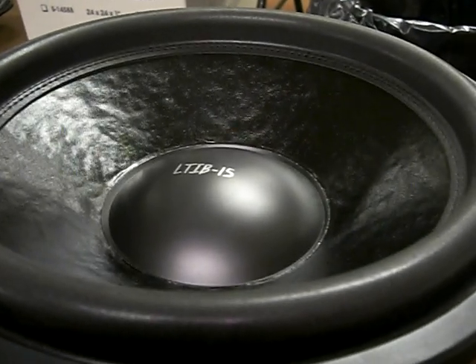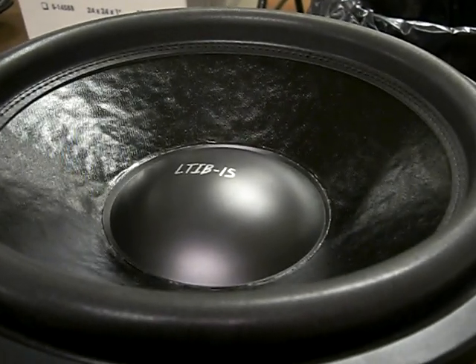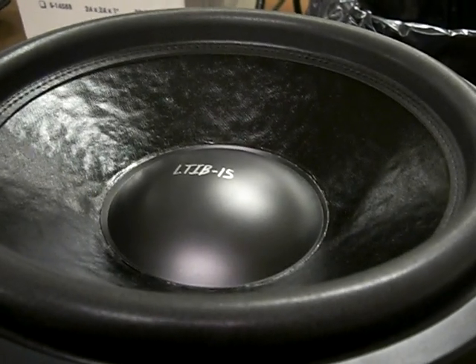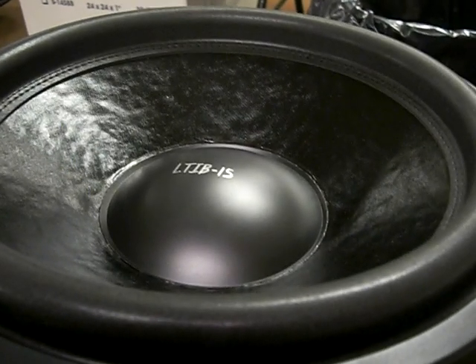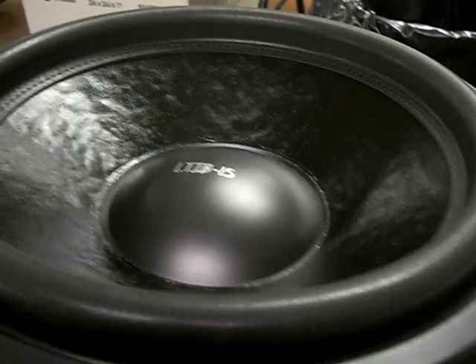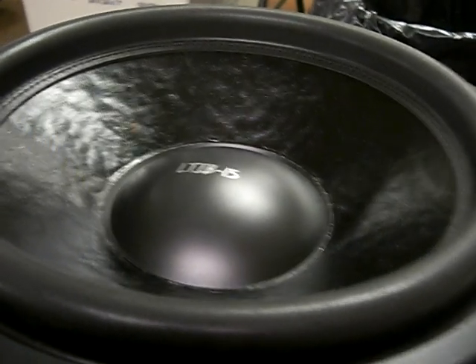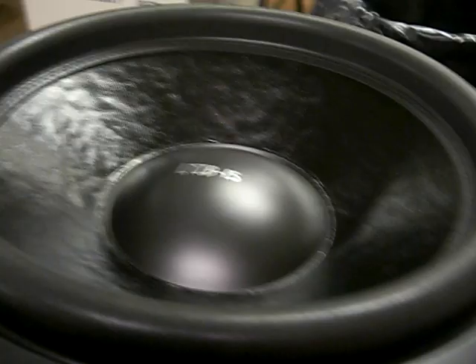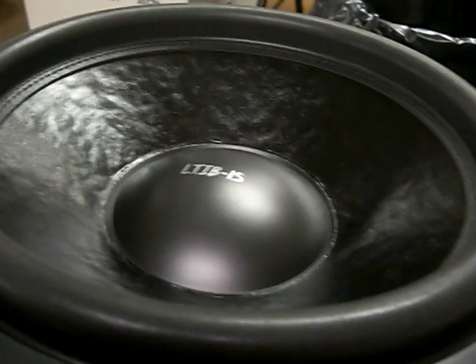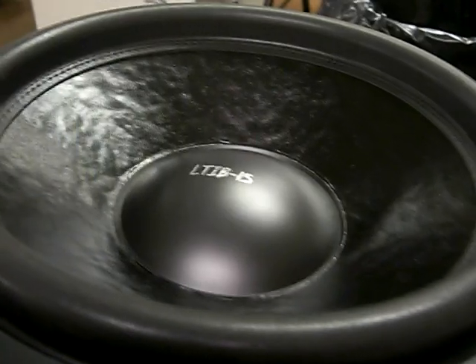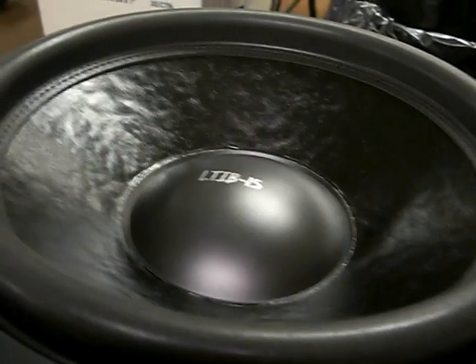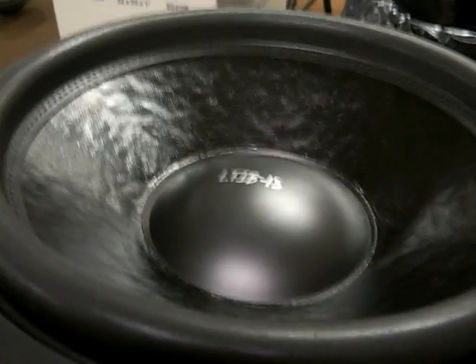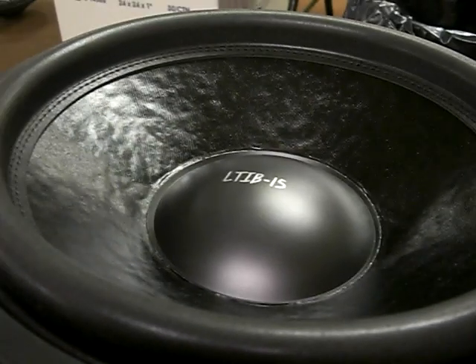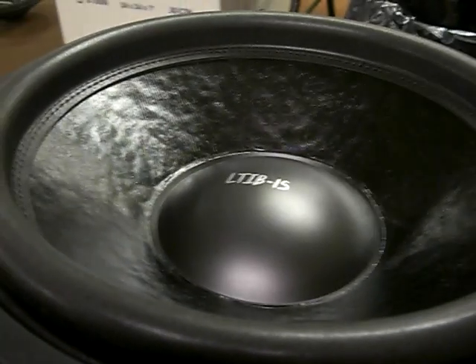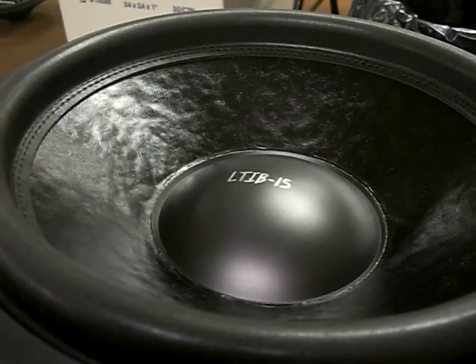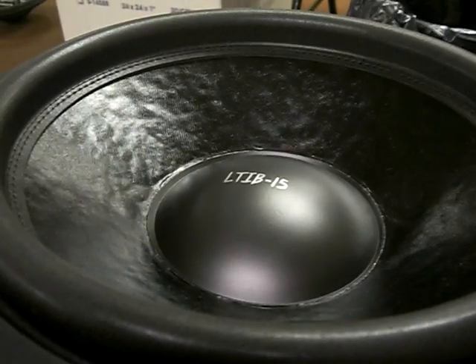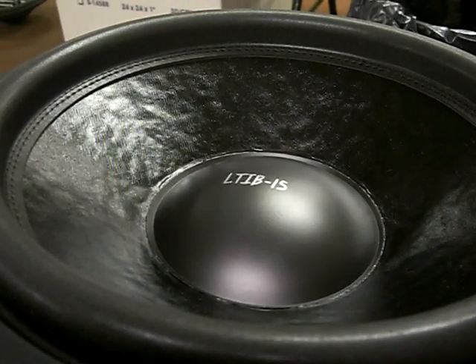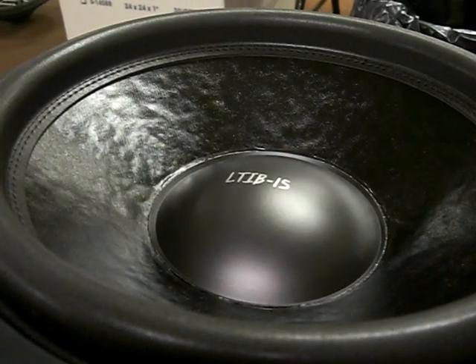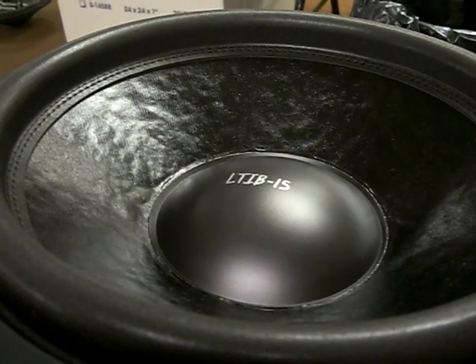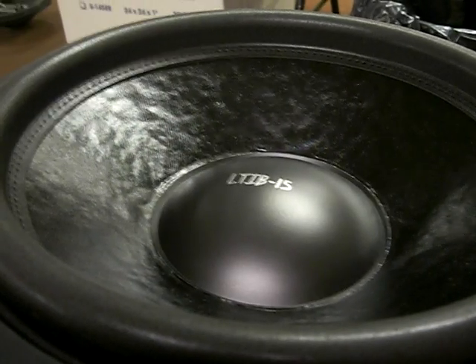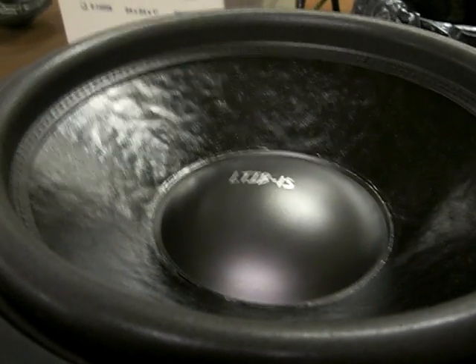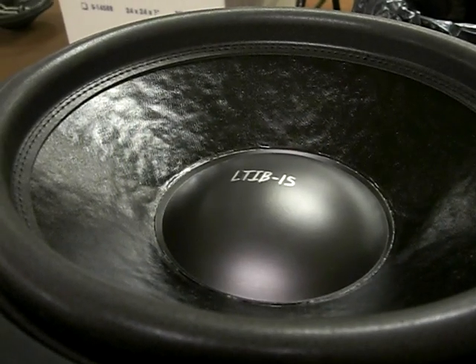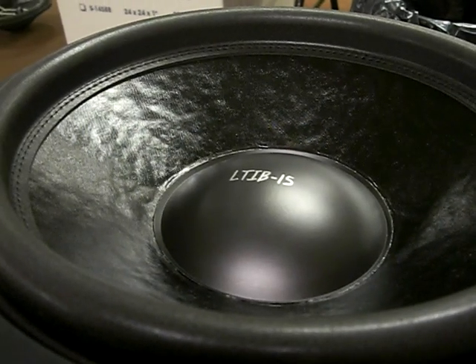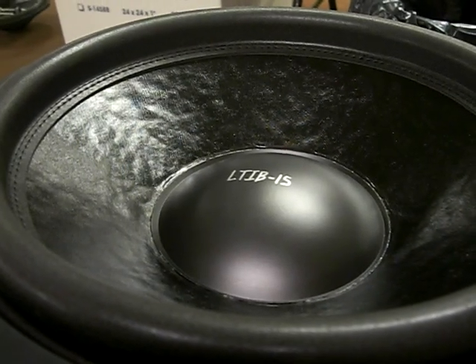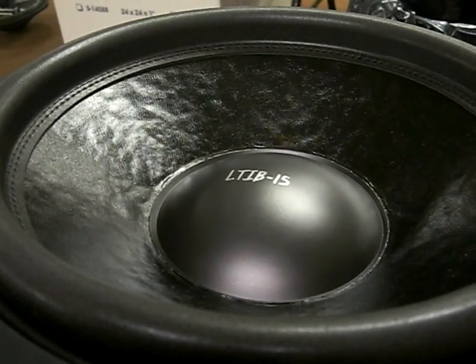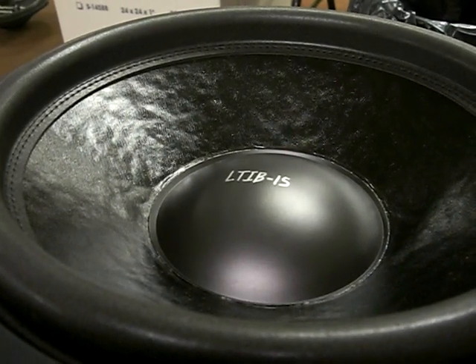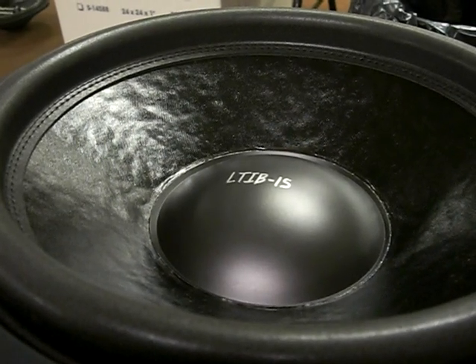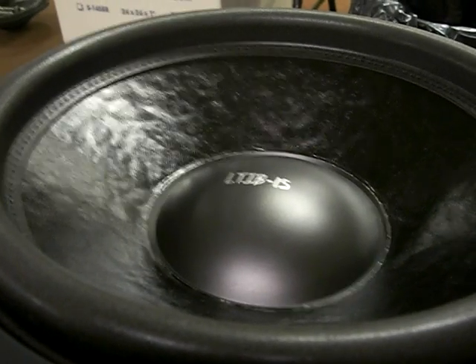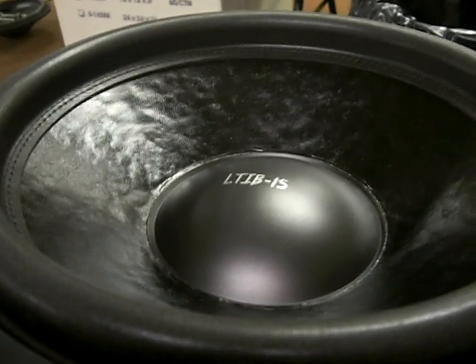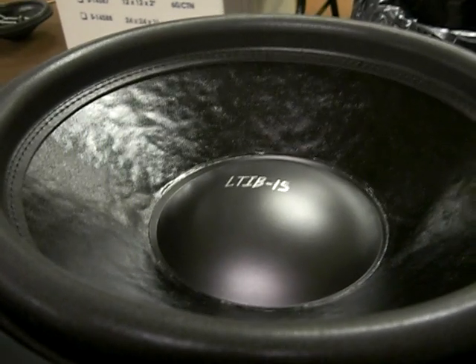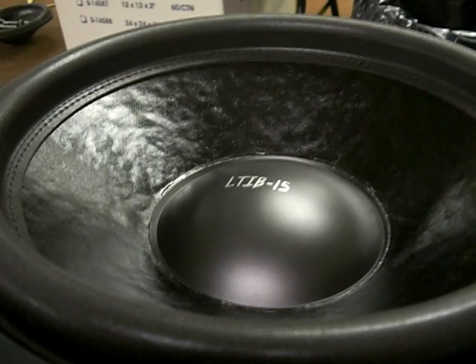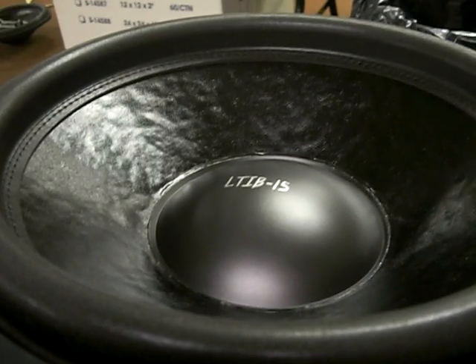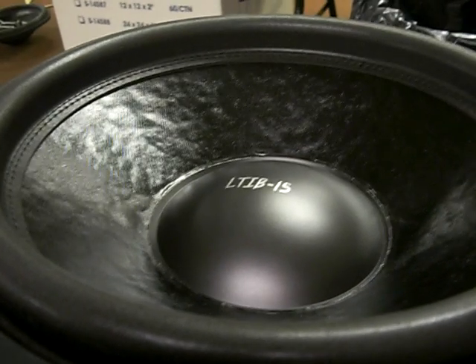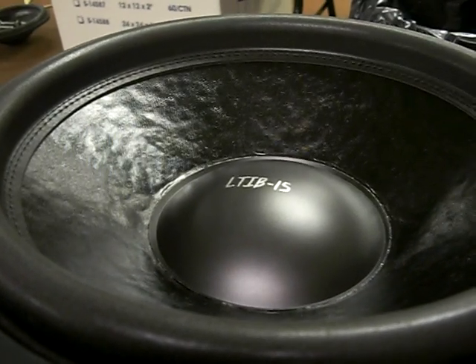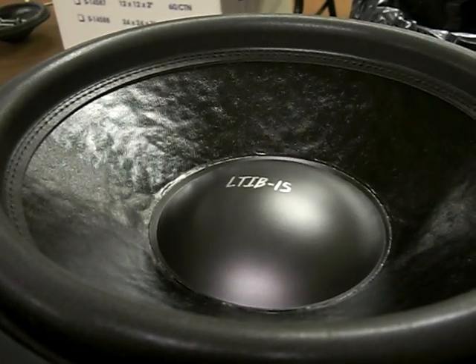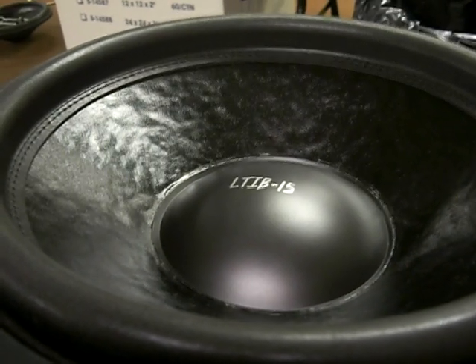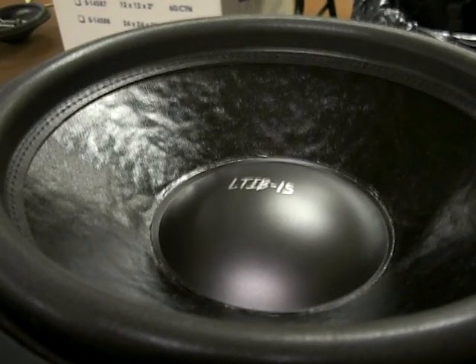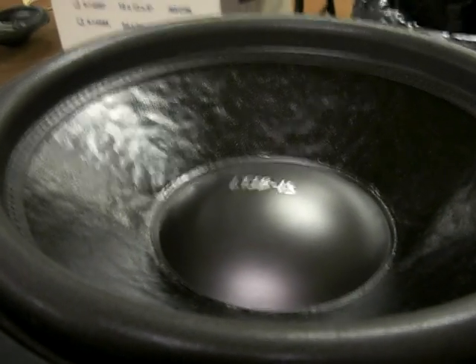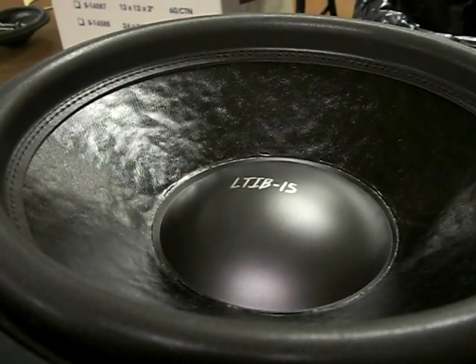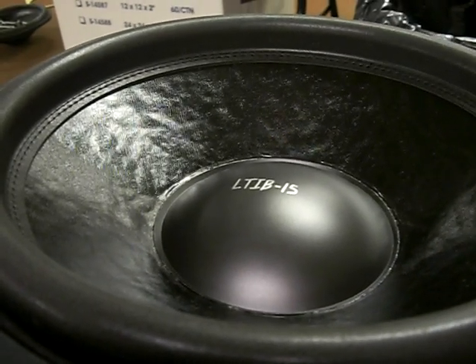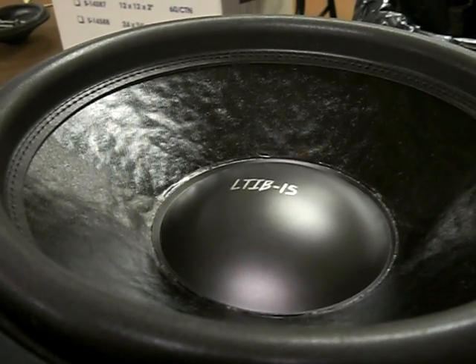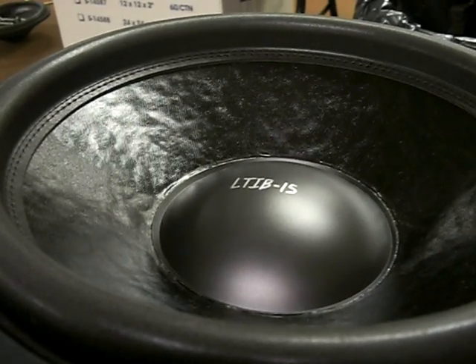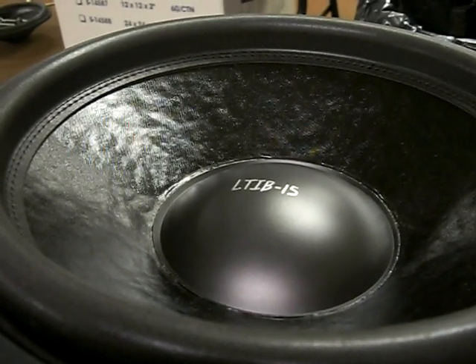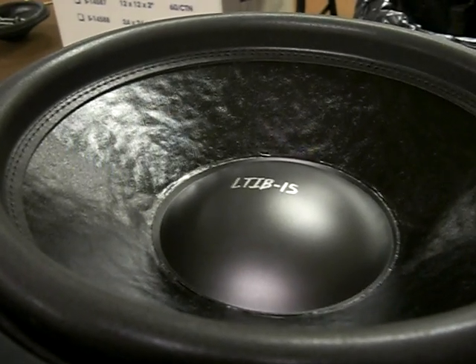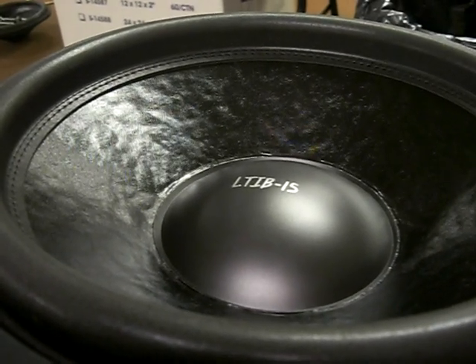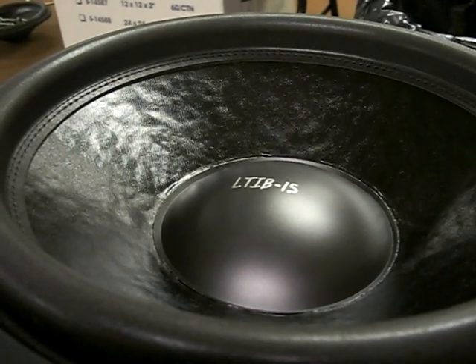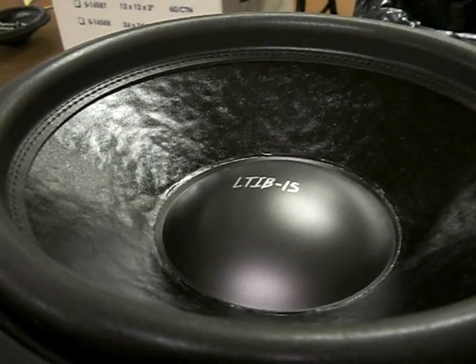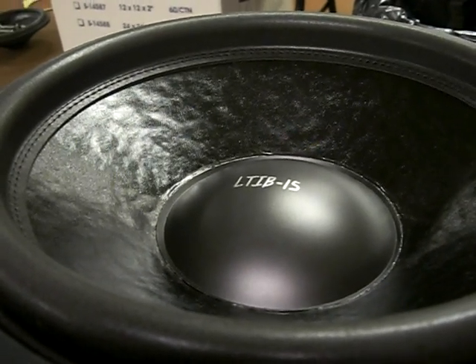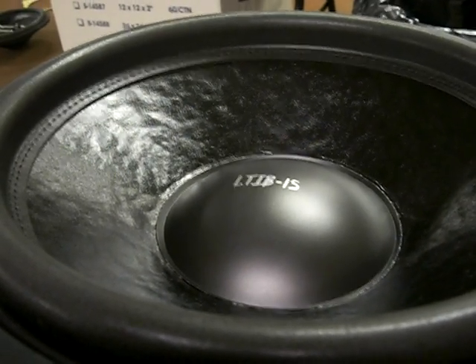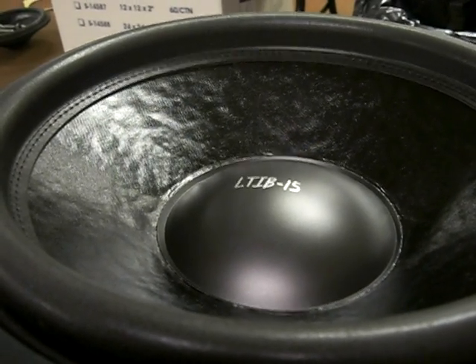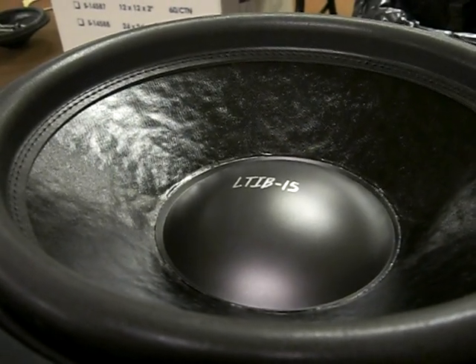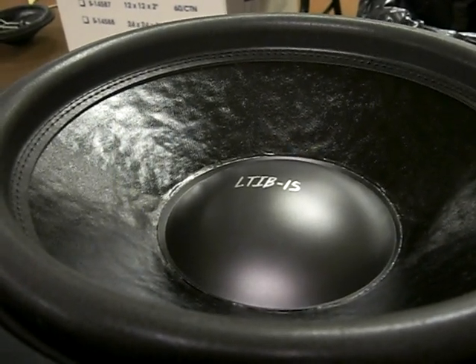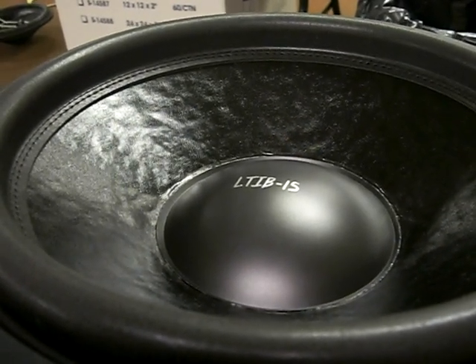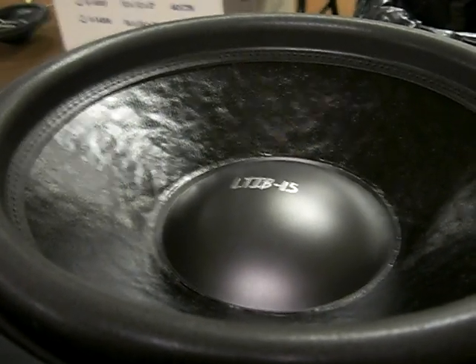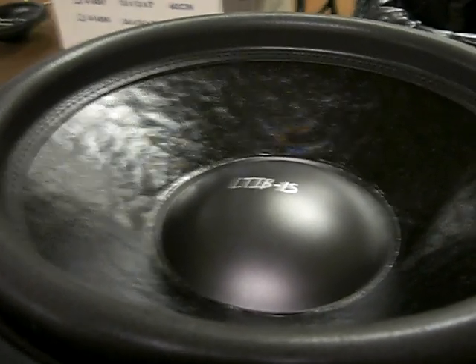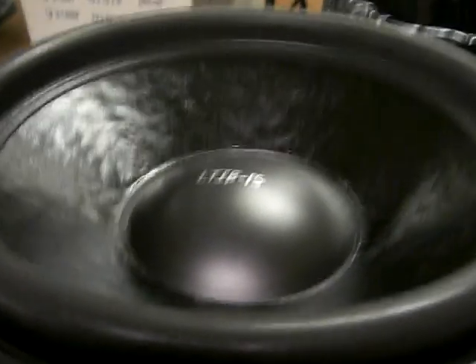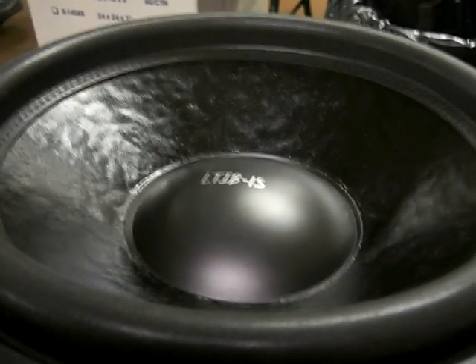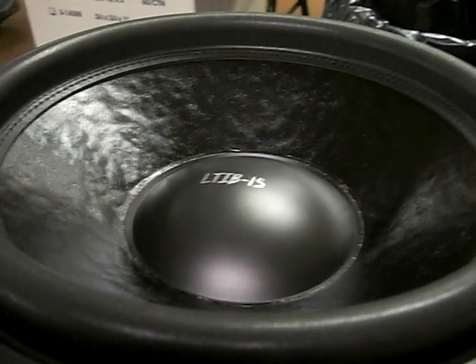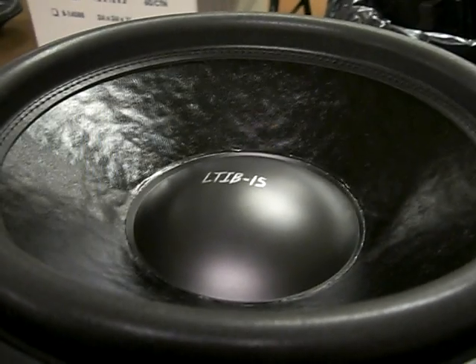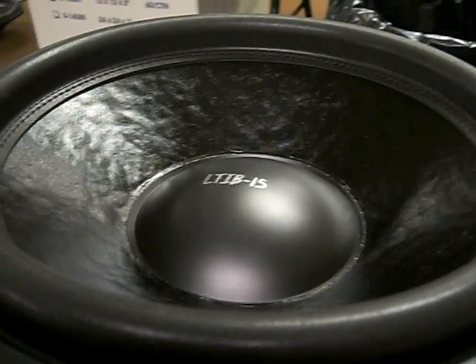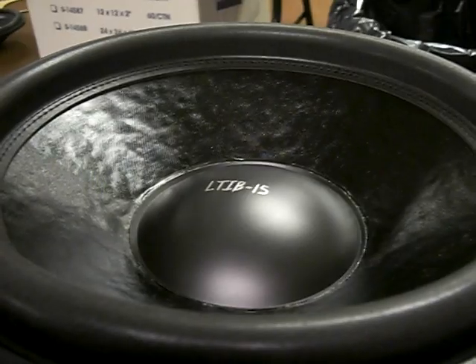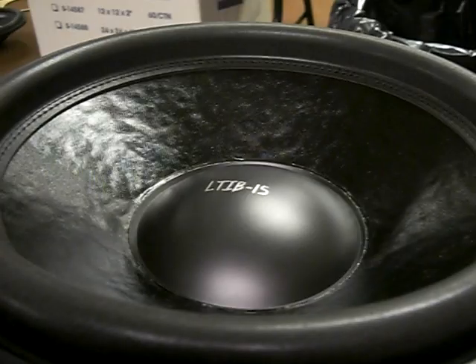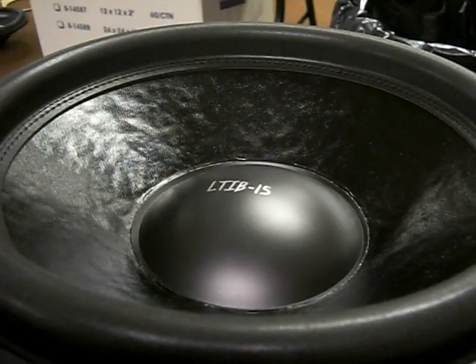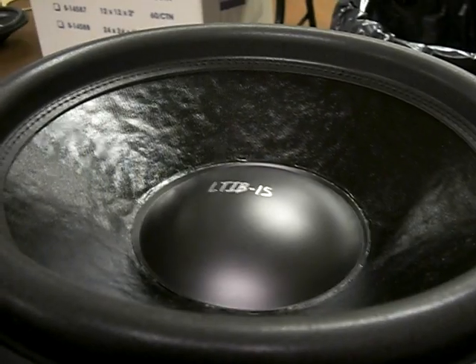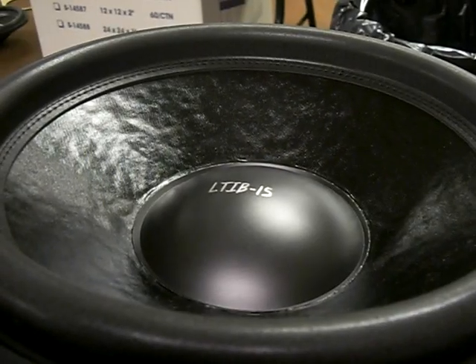That was about 2 inches peak to peak, and the driver is completely silent mechanically and air noise wise. We'll turn it up just a little bit more.